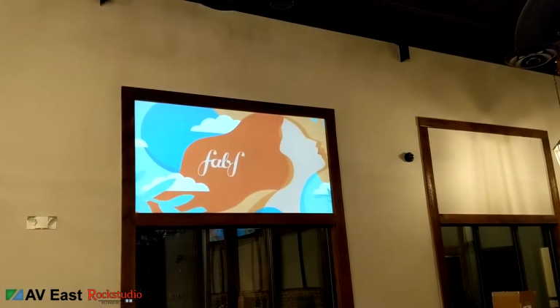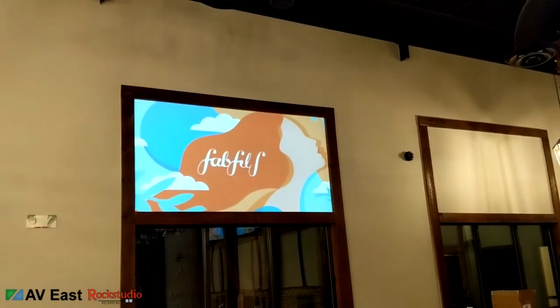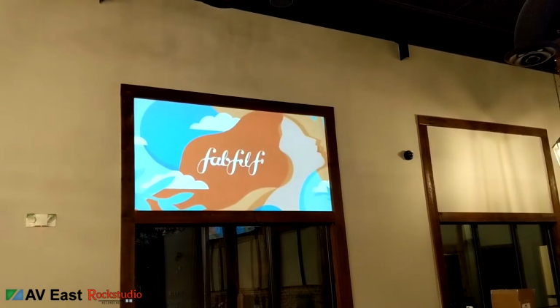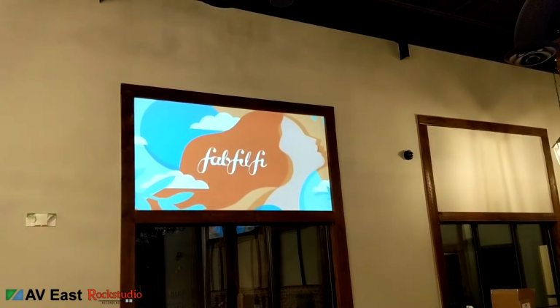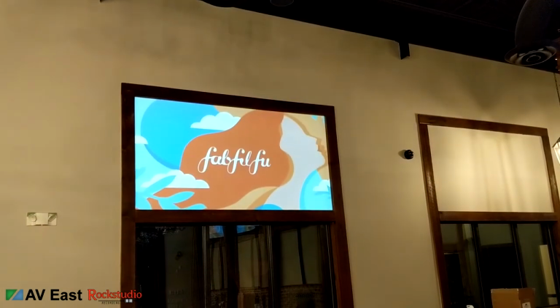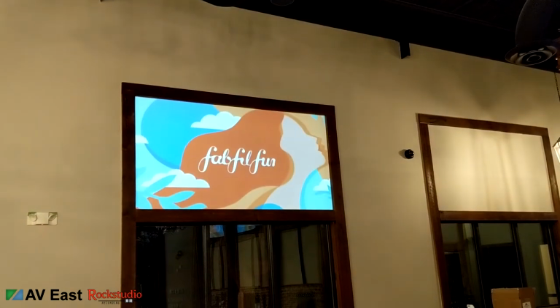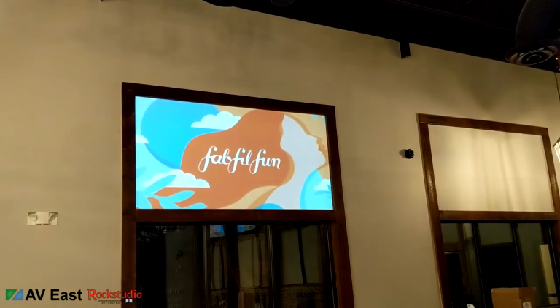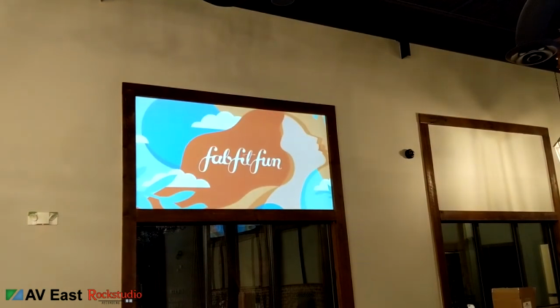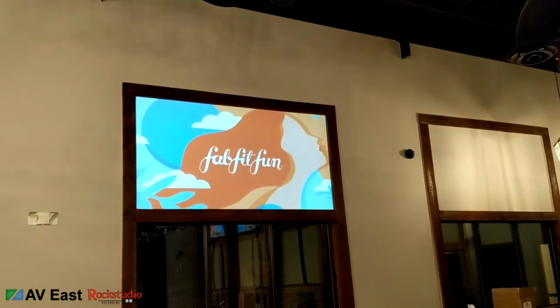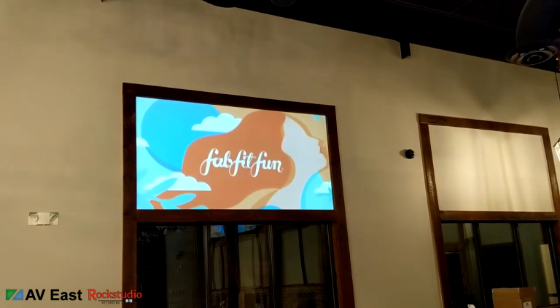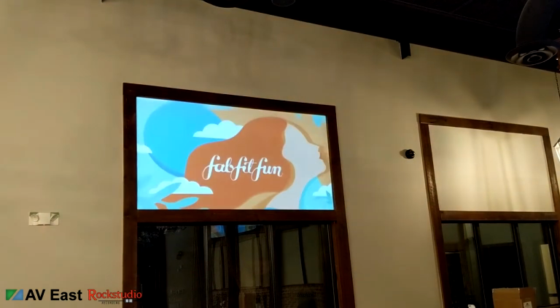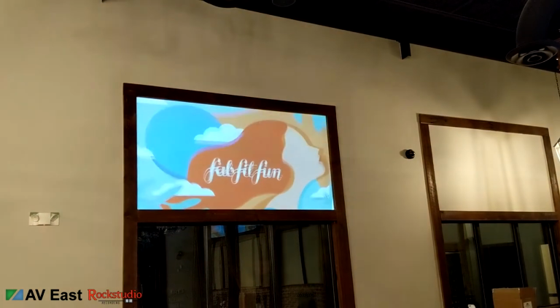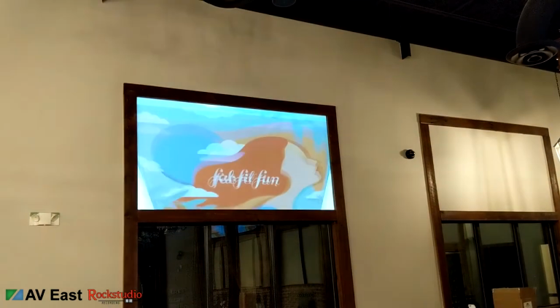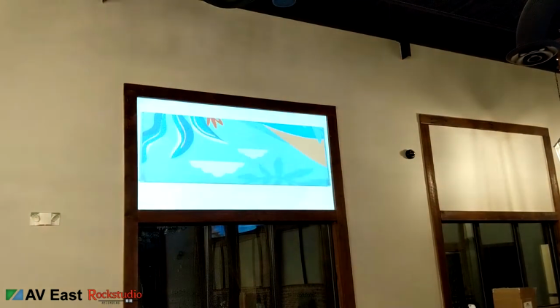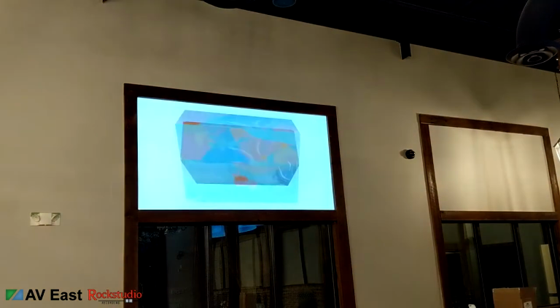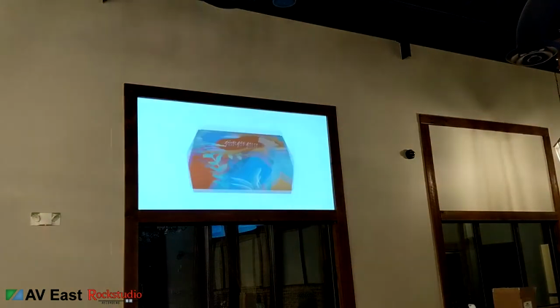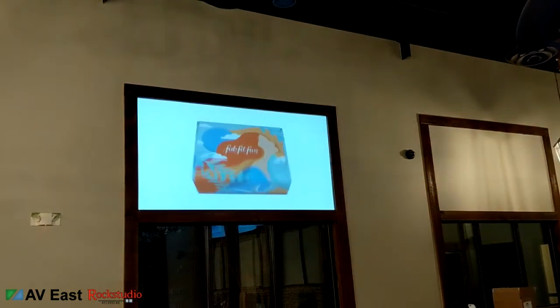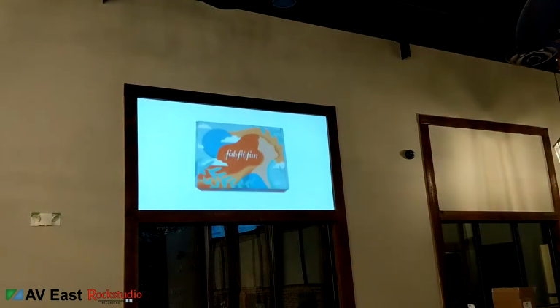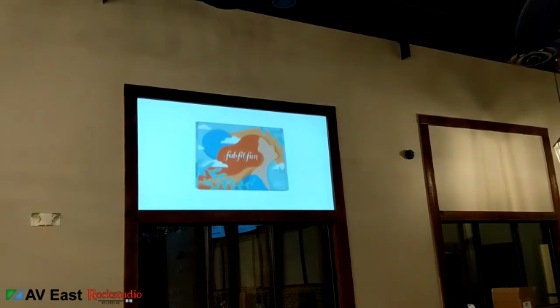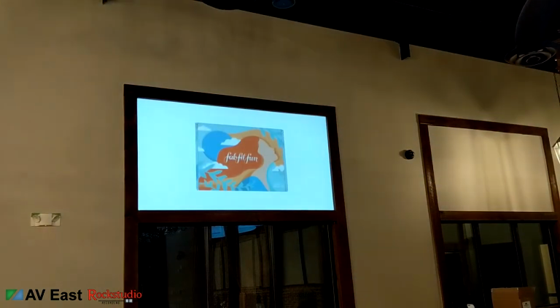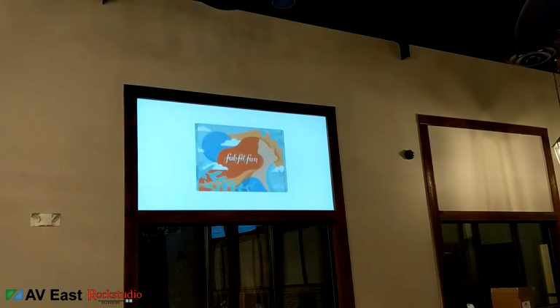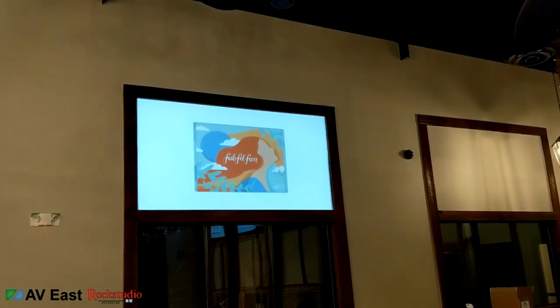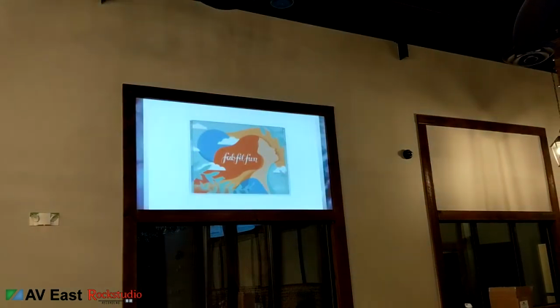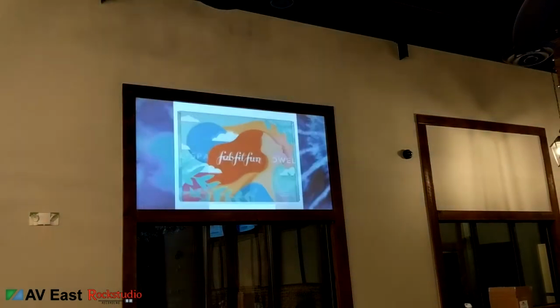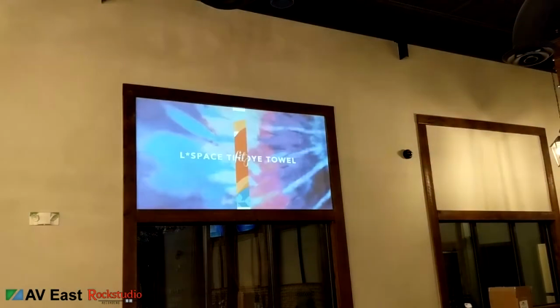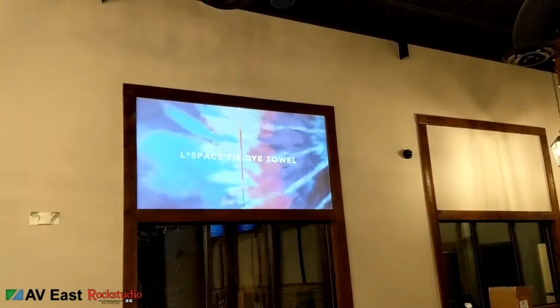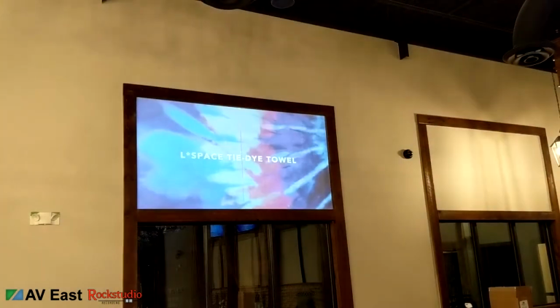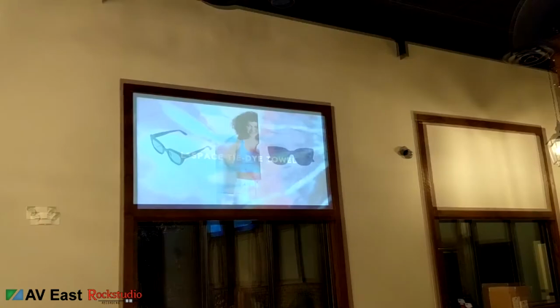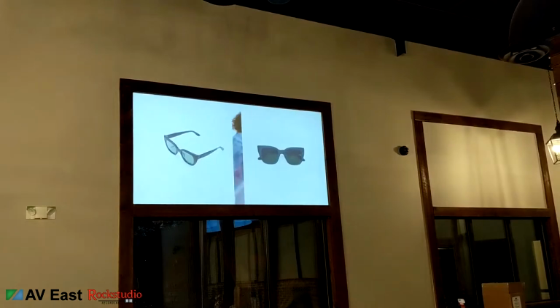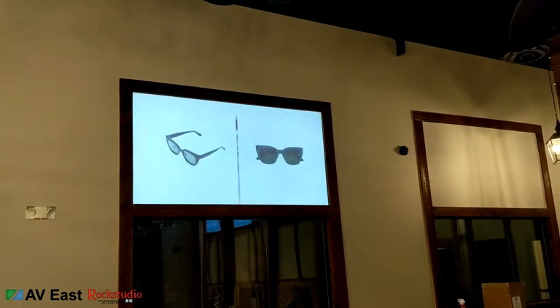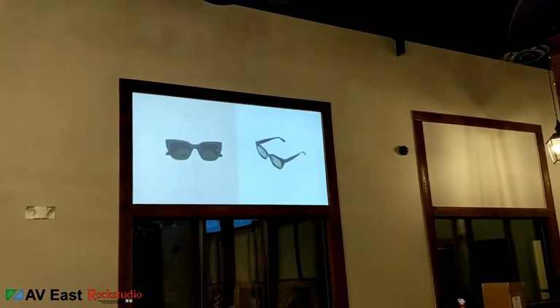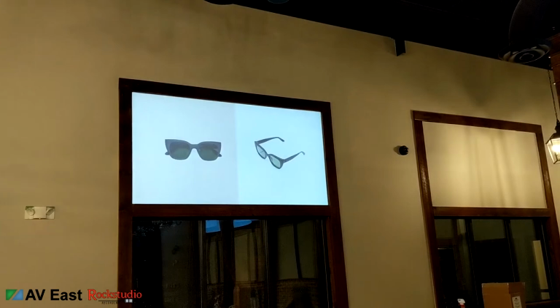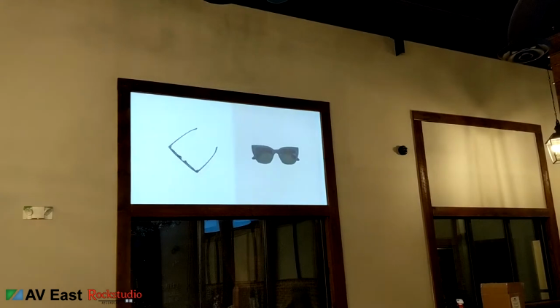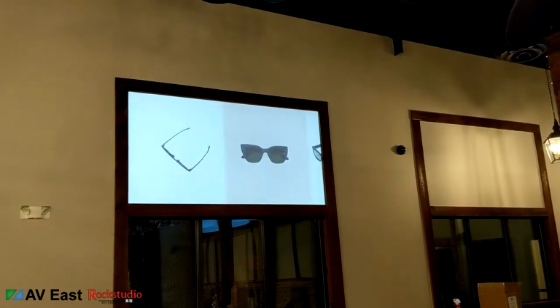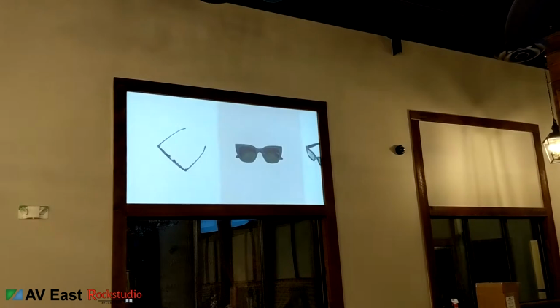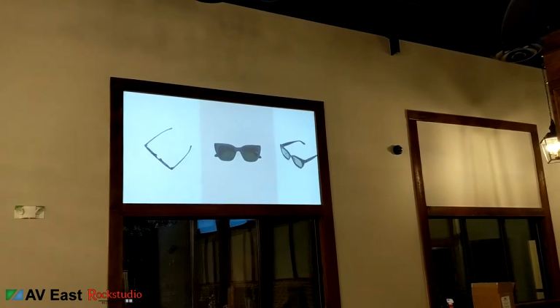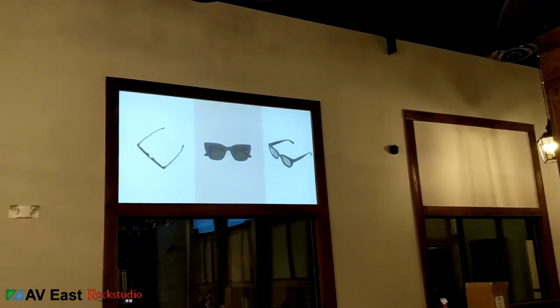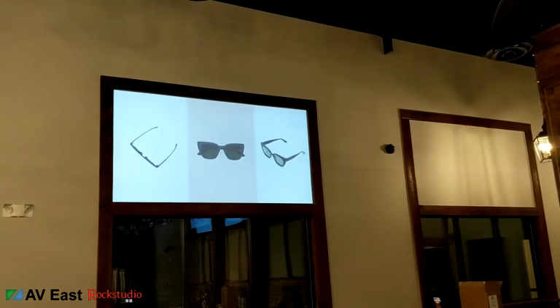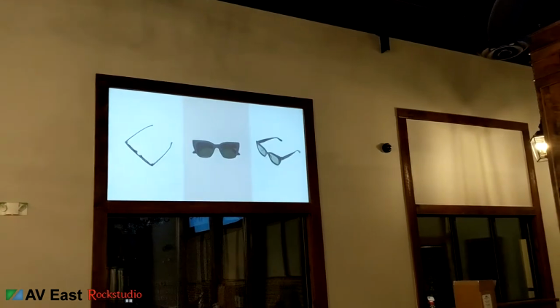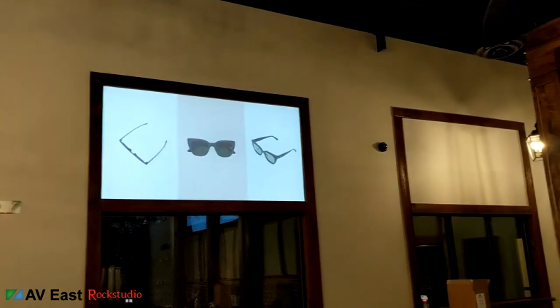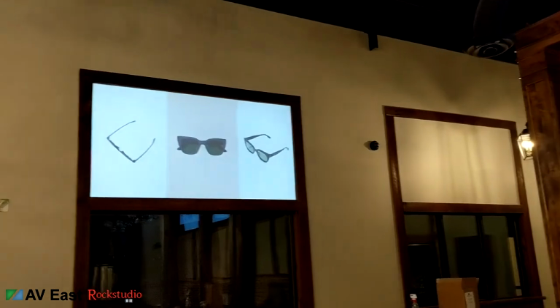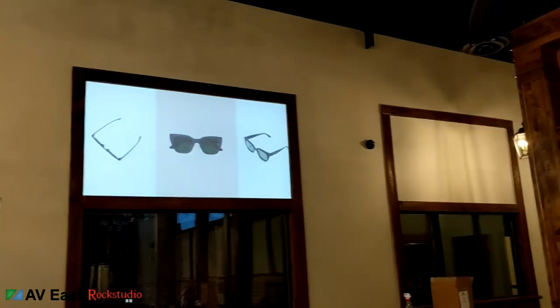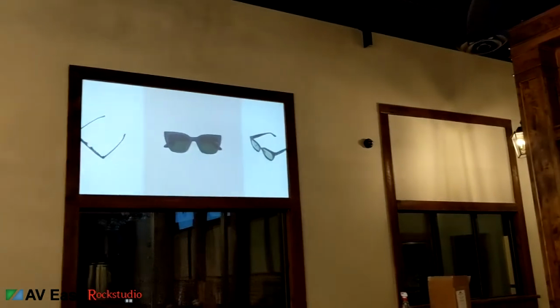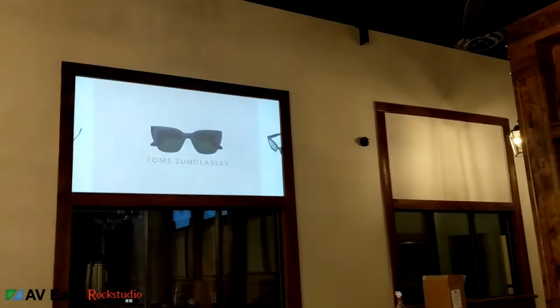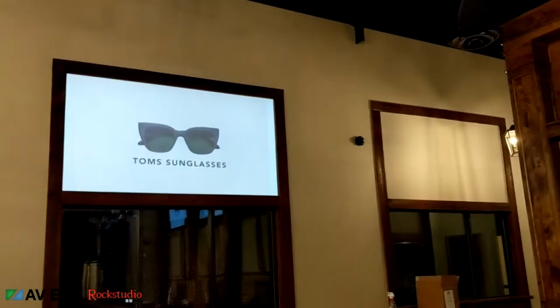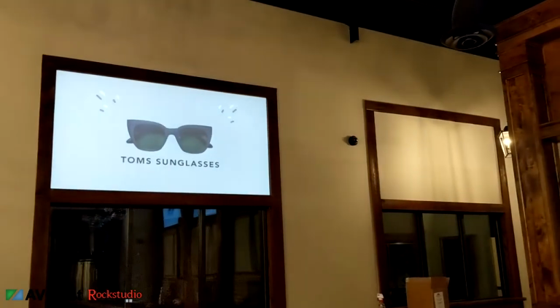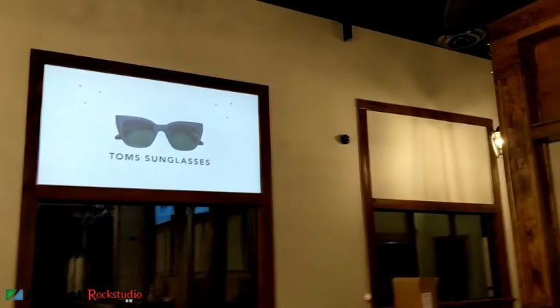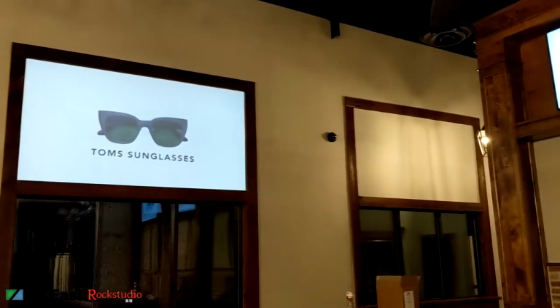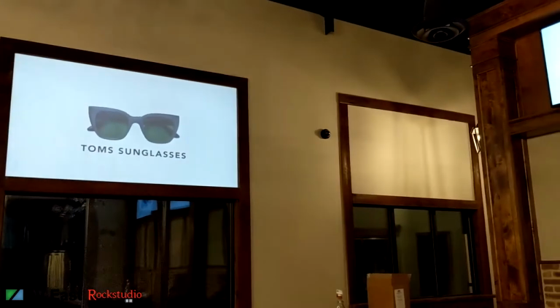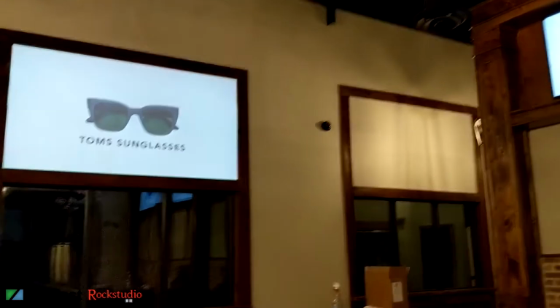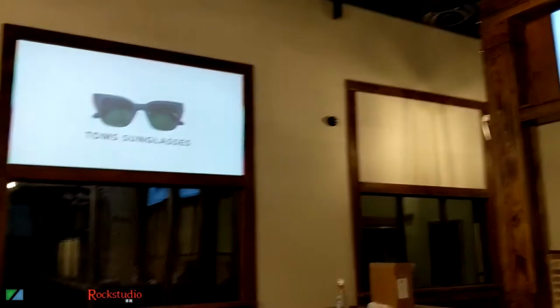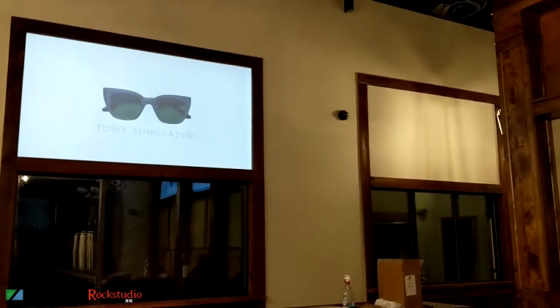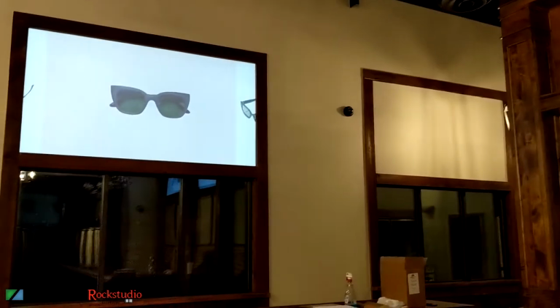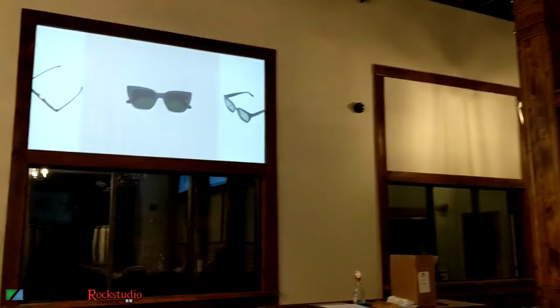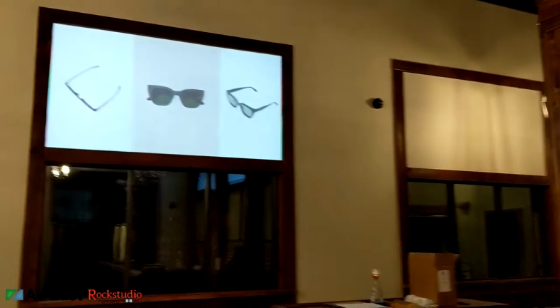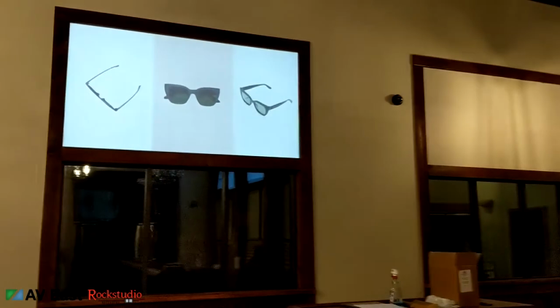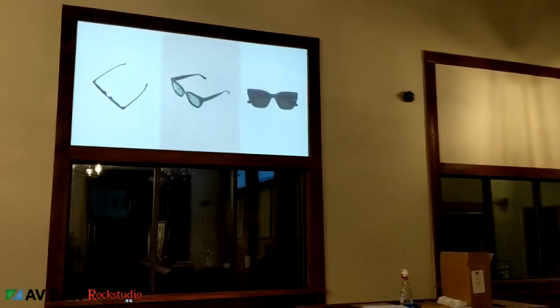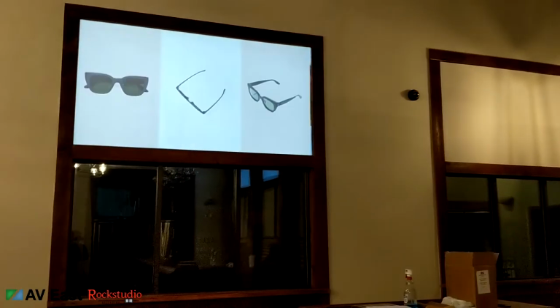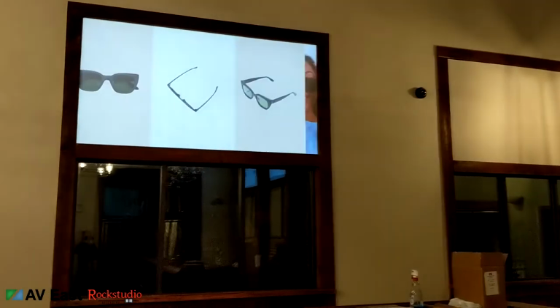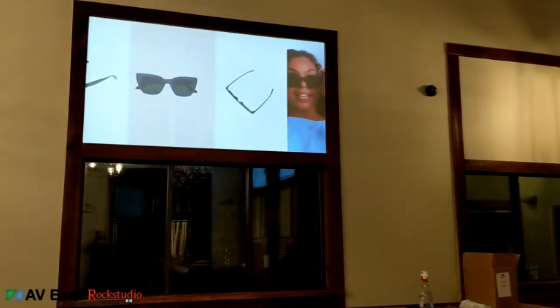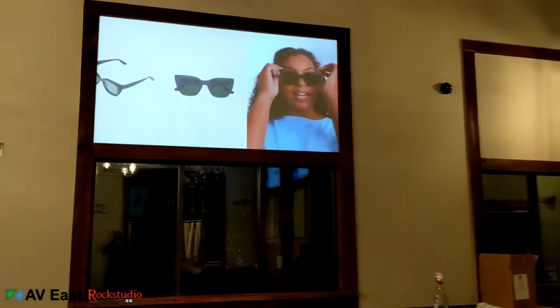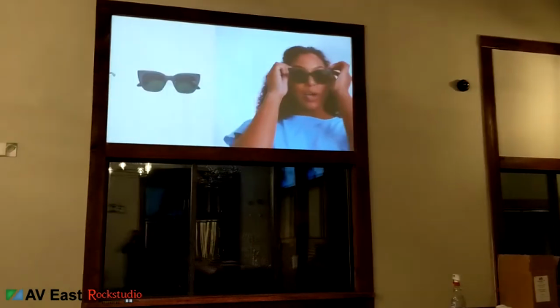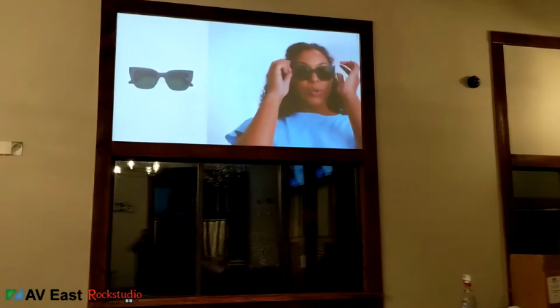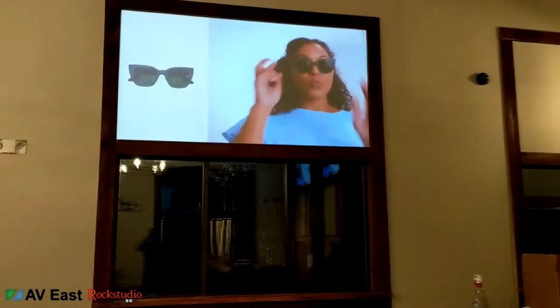That's a screen I painted on with Goo Systems — very expensive screen paint. It's about $350 to do that screen.